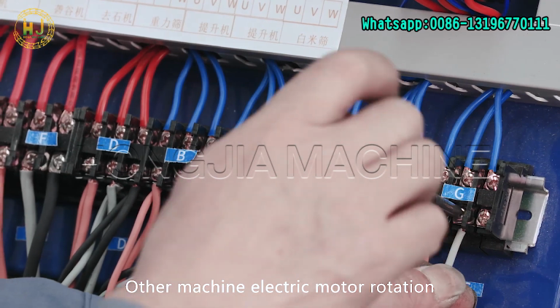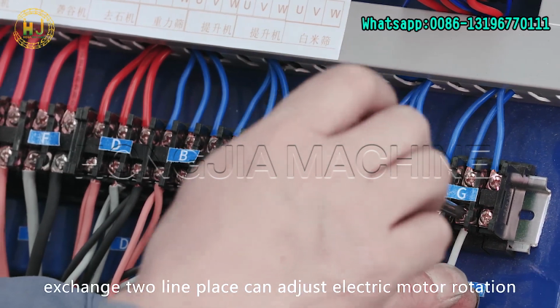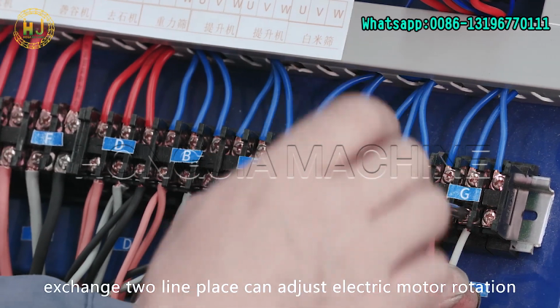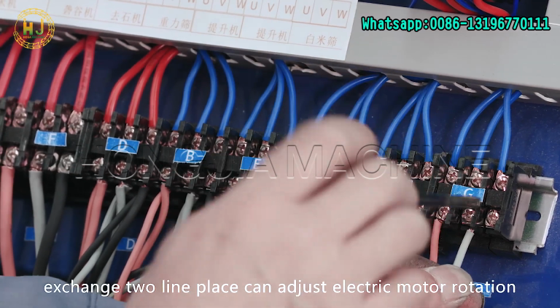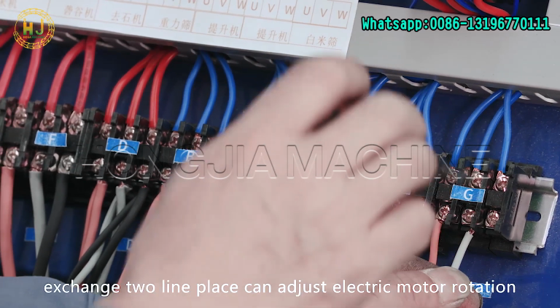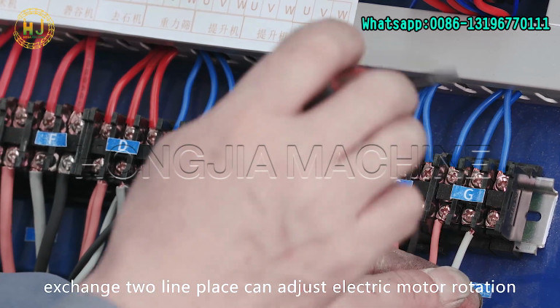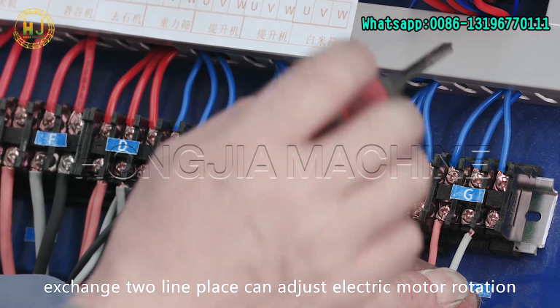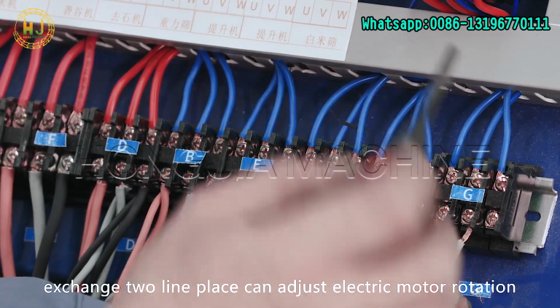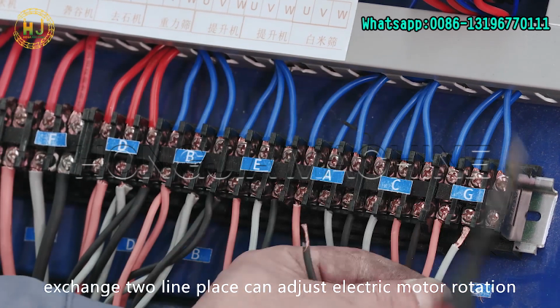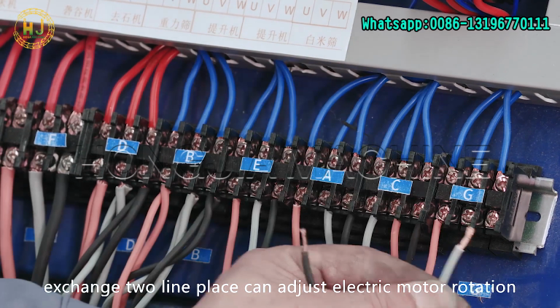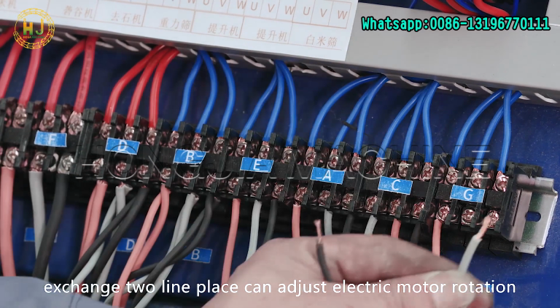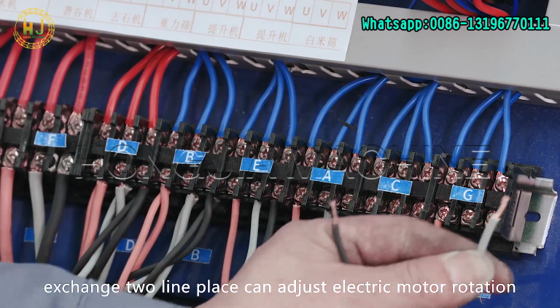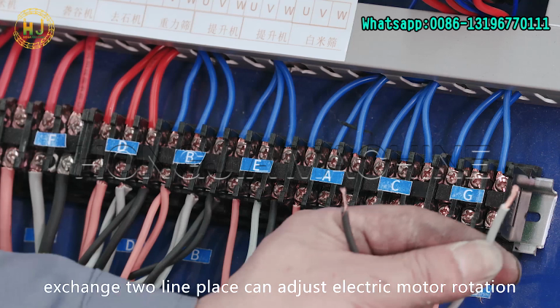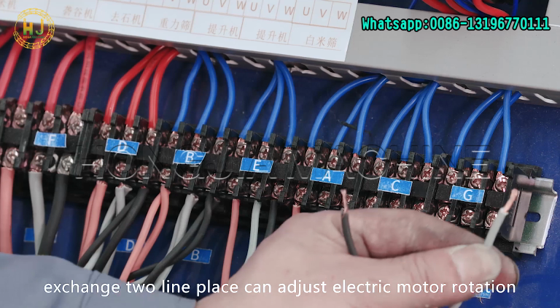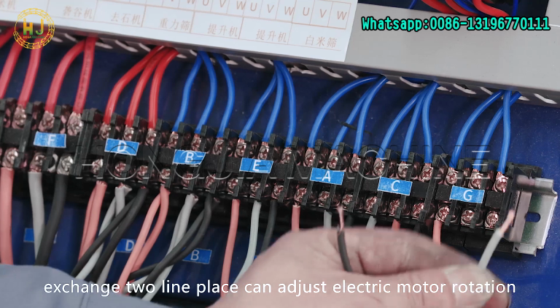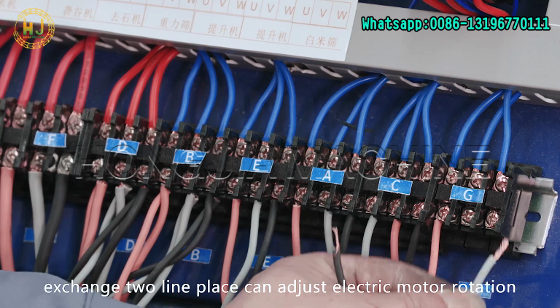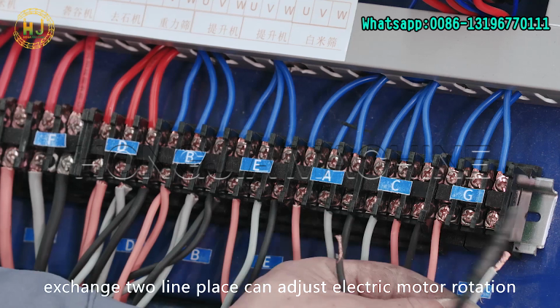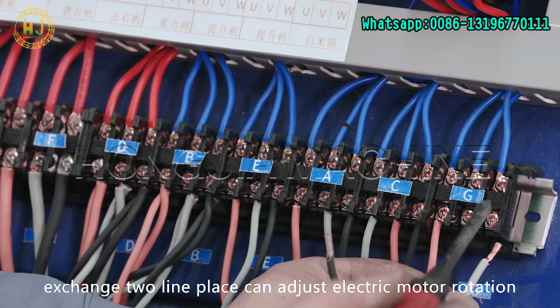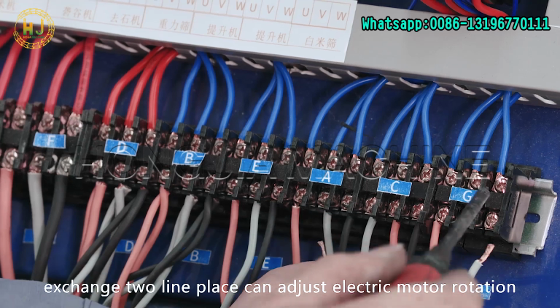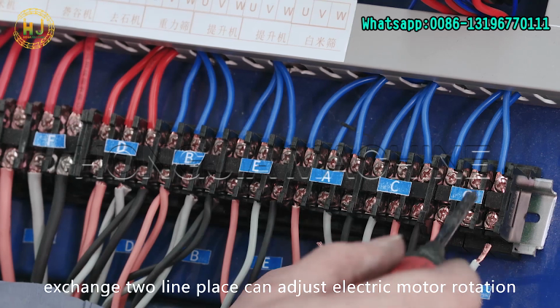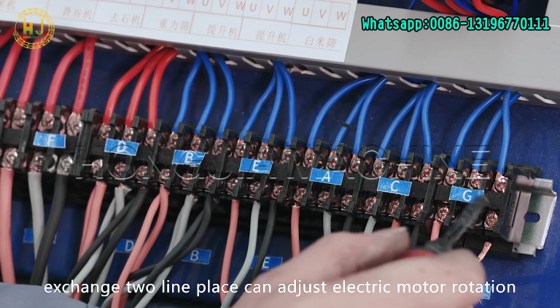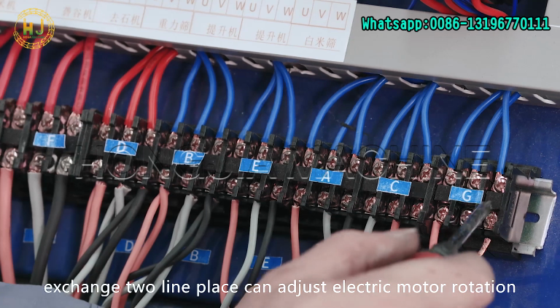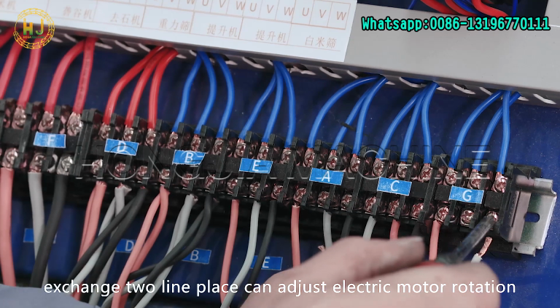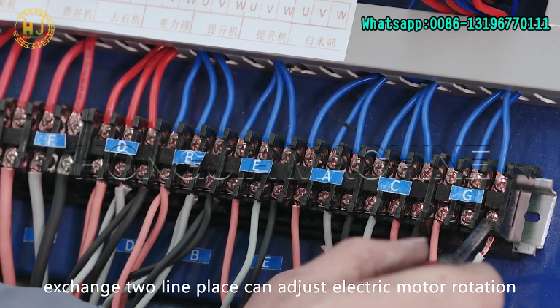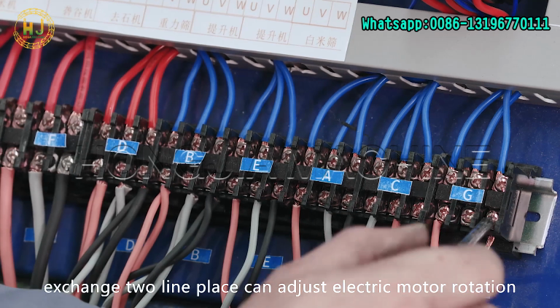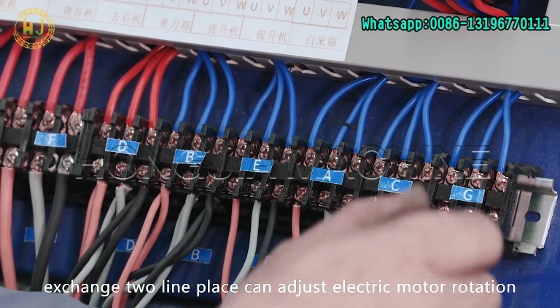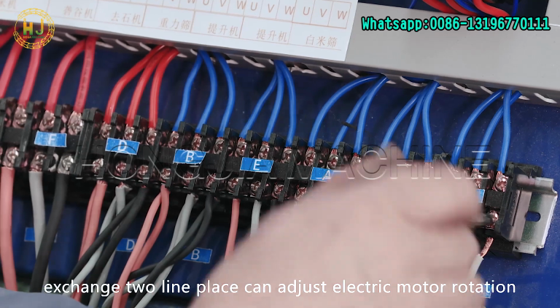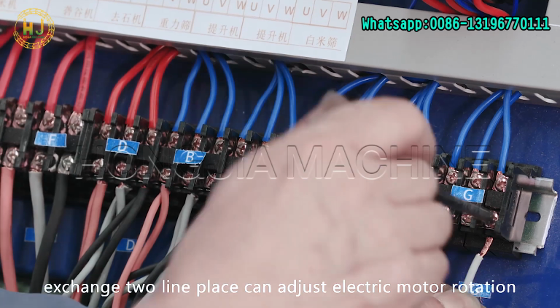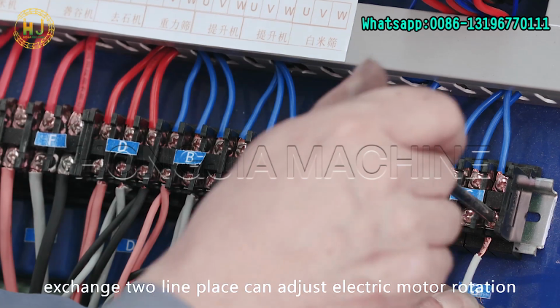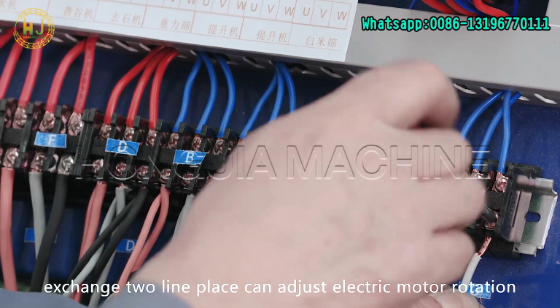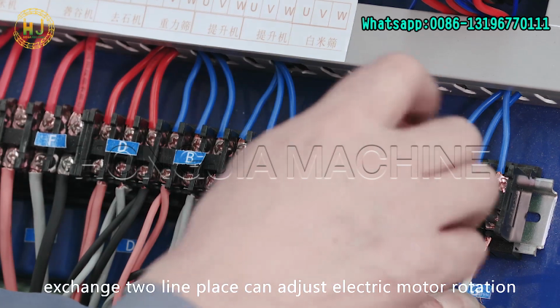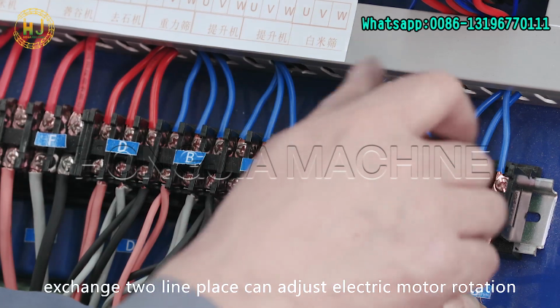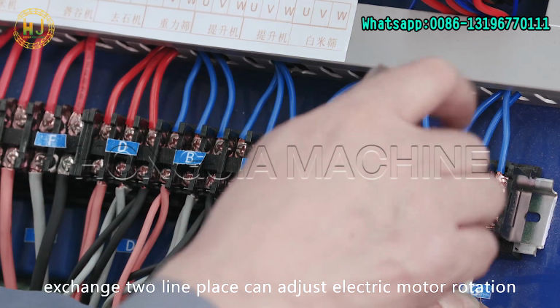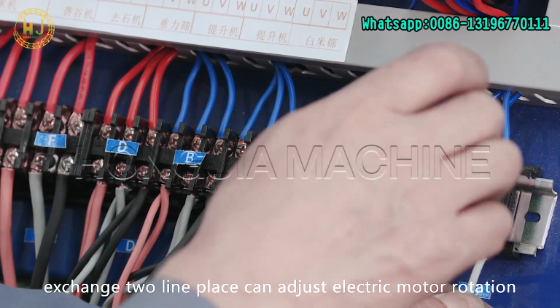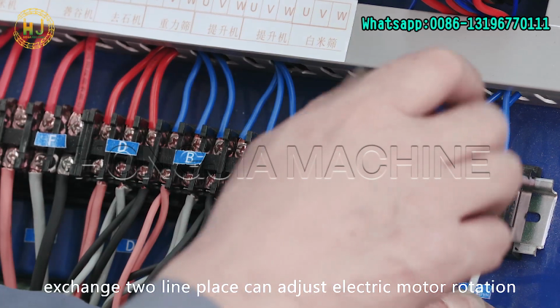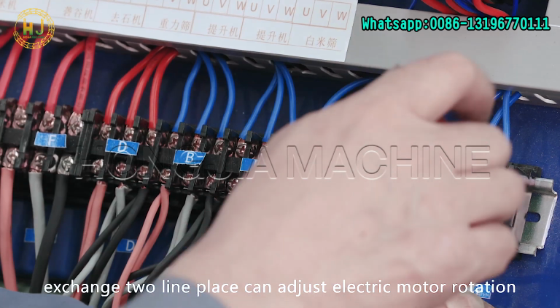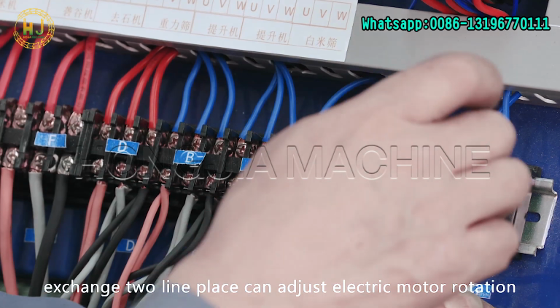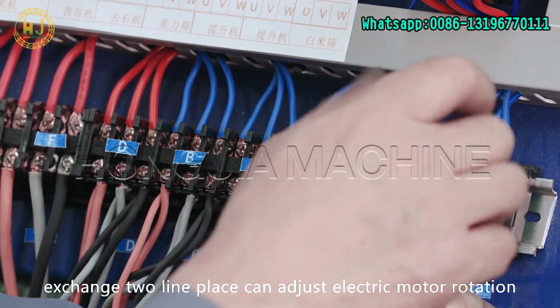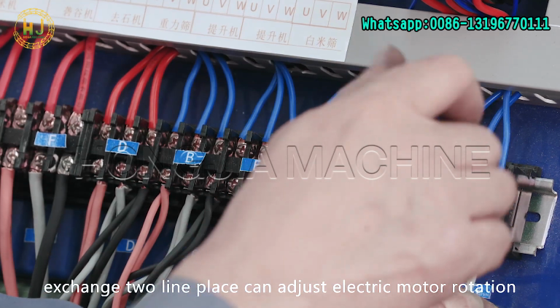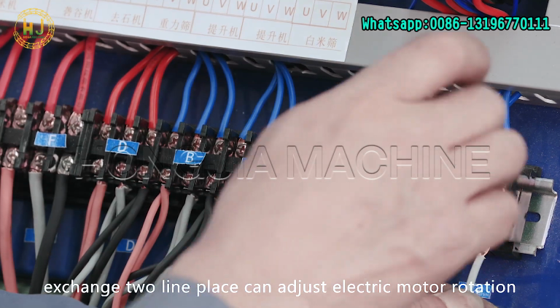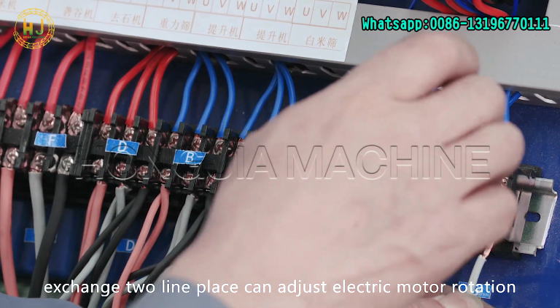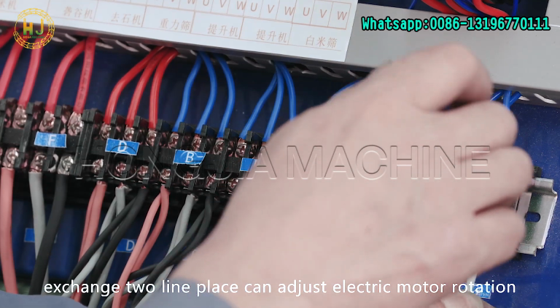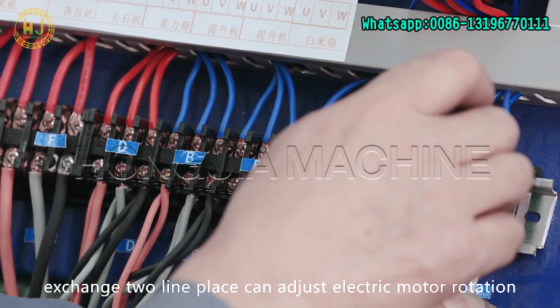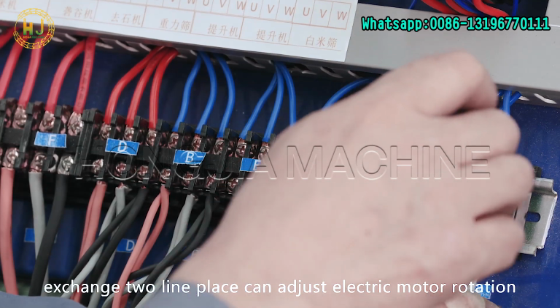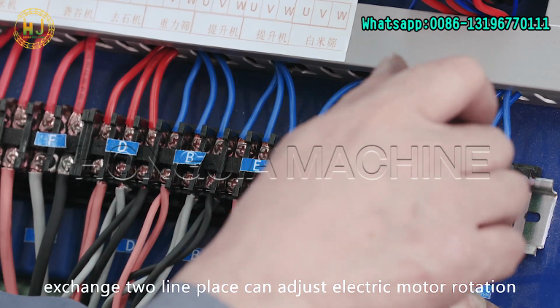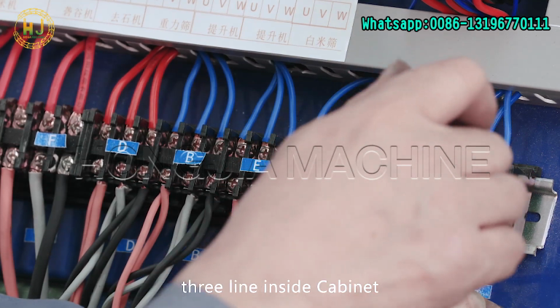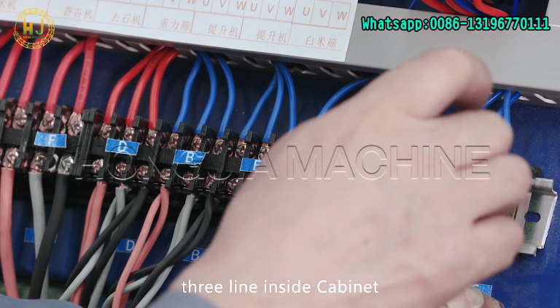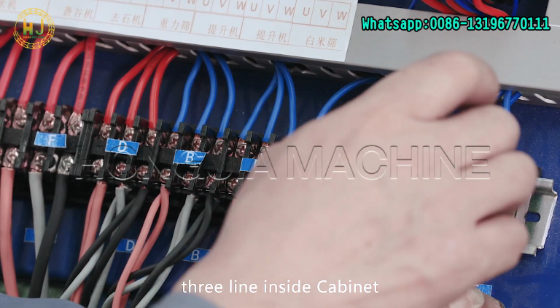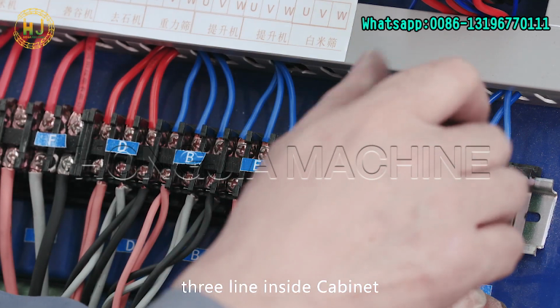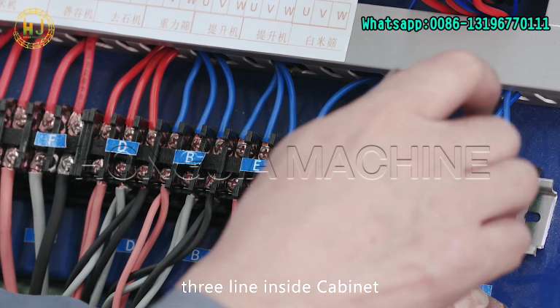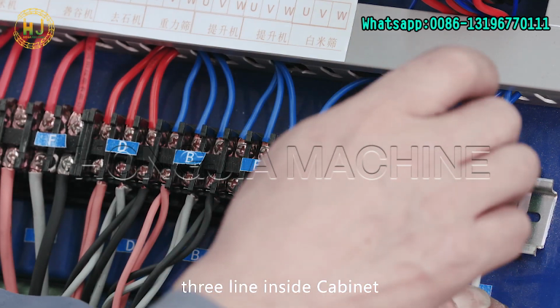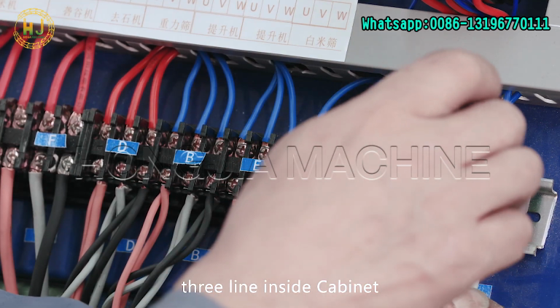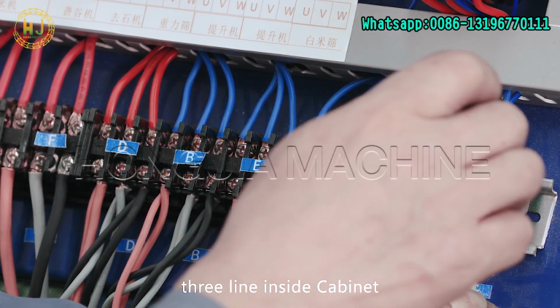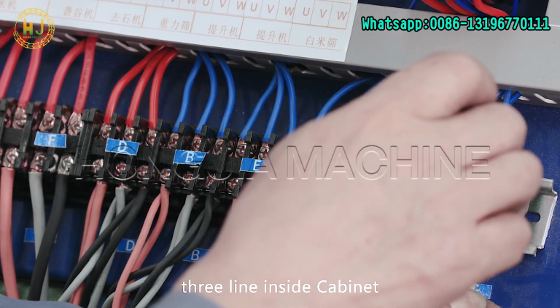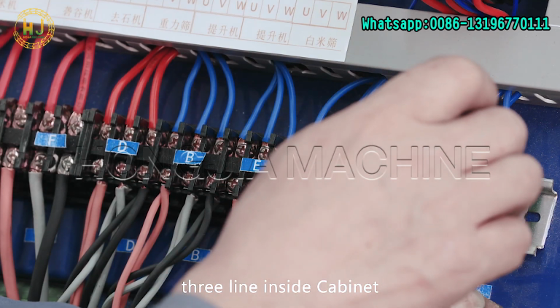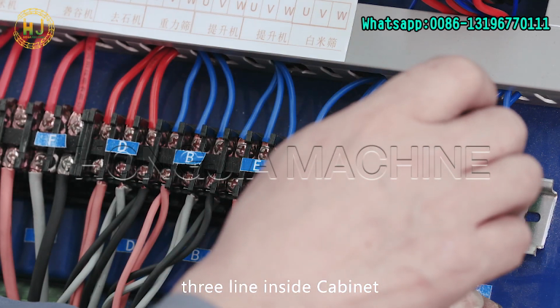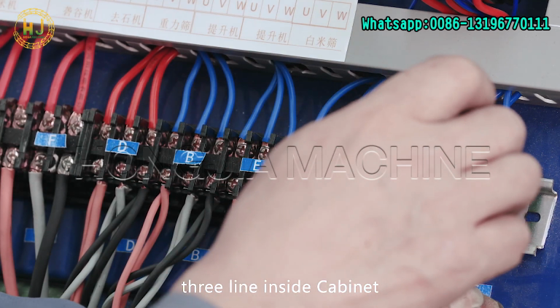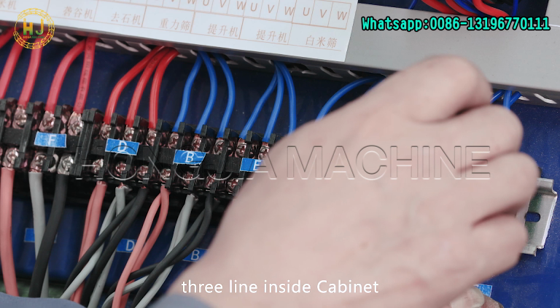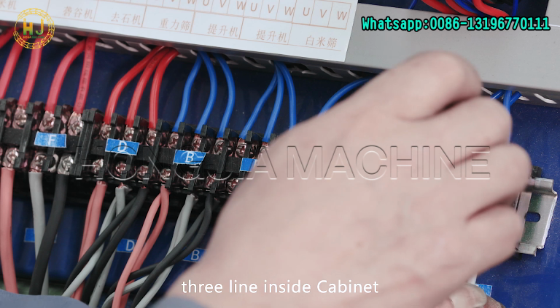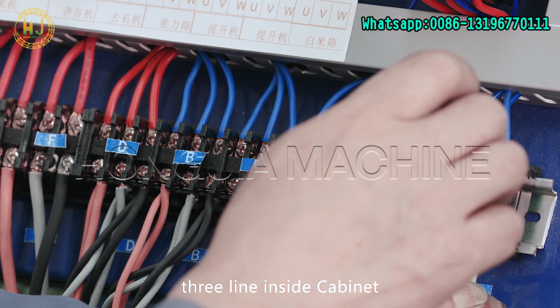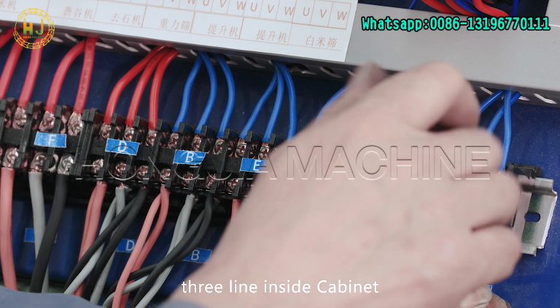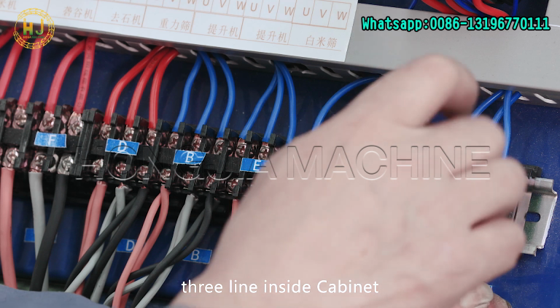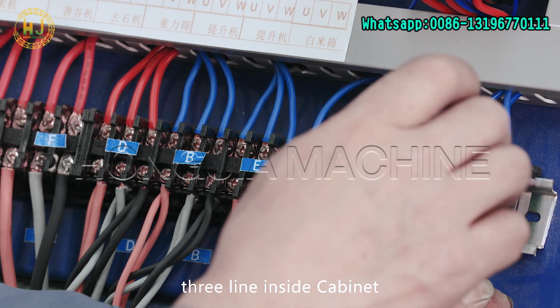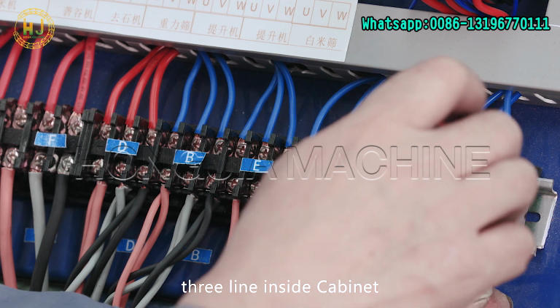Exchange two-line phases to adjust electric motor rotation. Three lines inset in conduit.